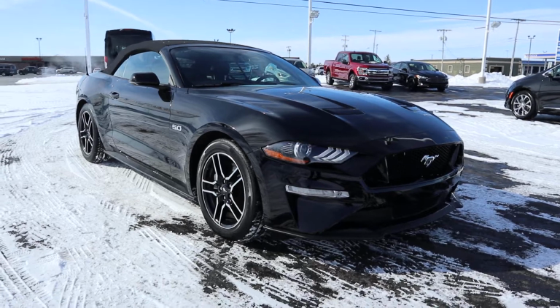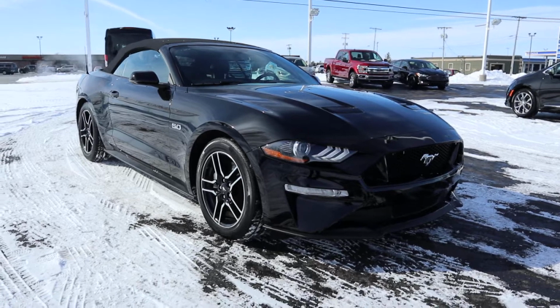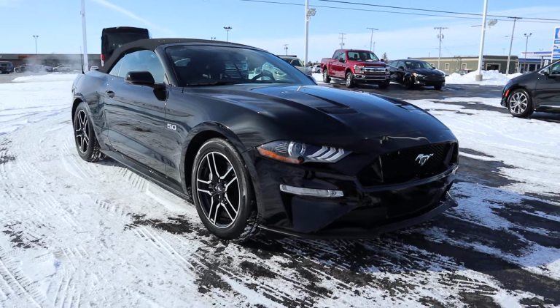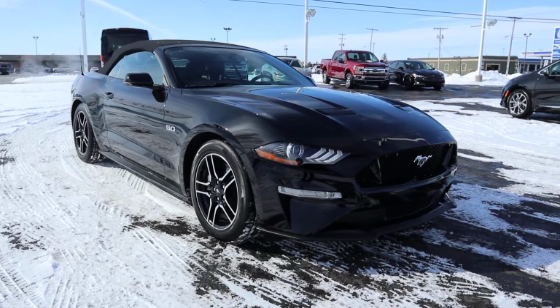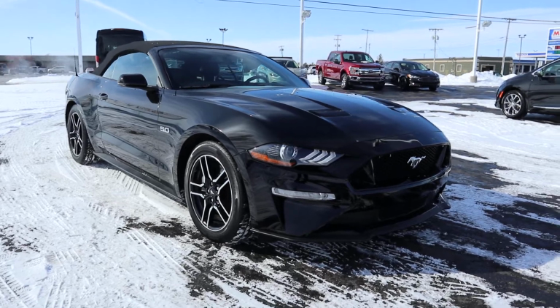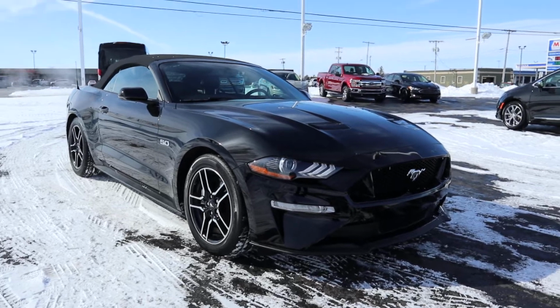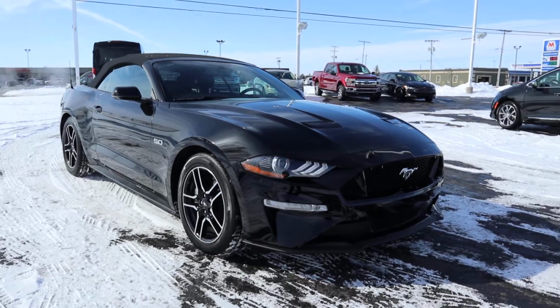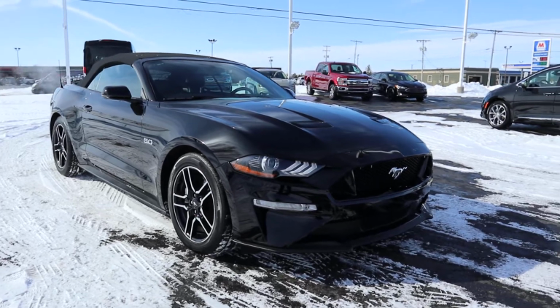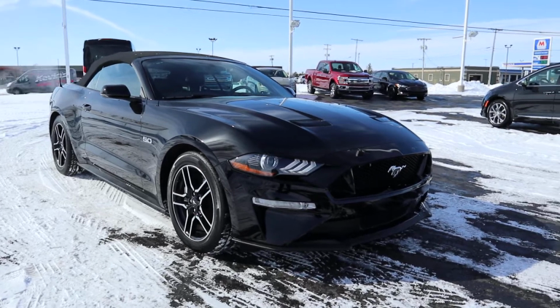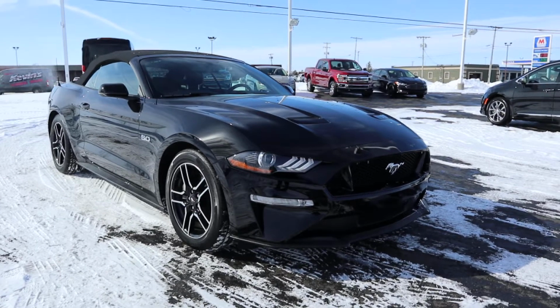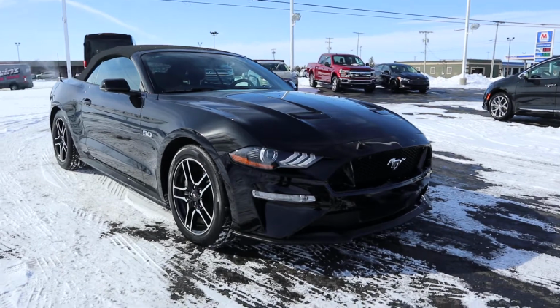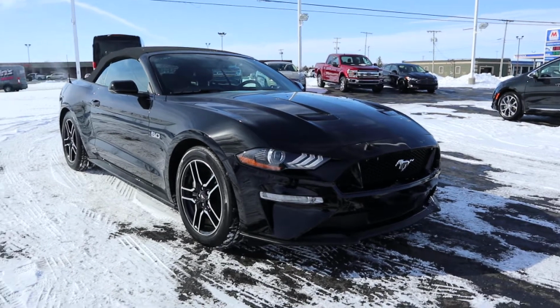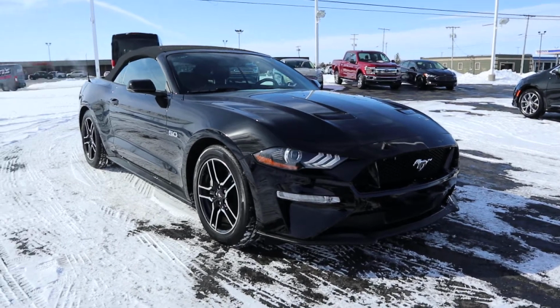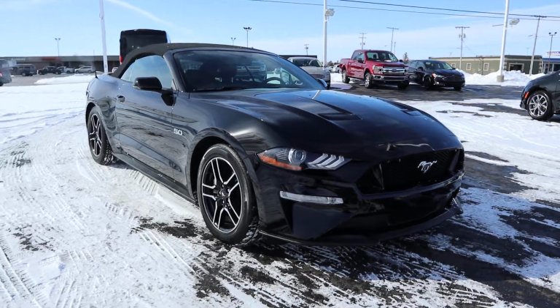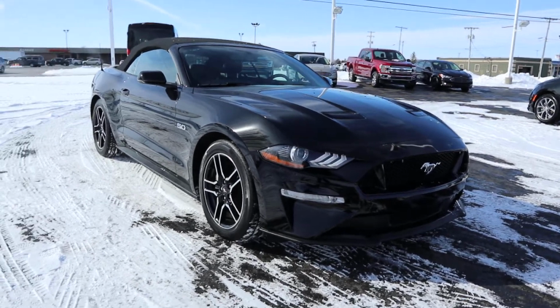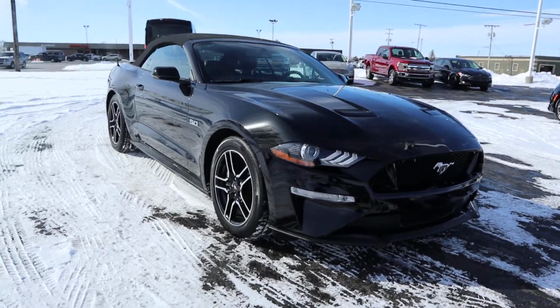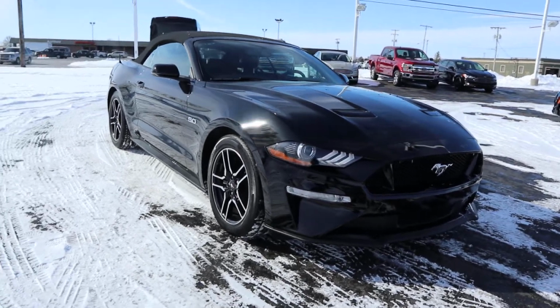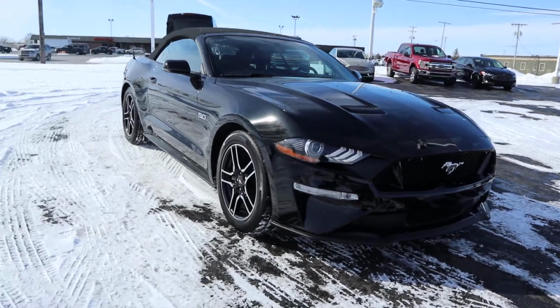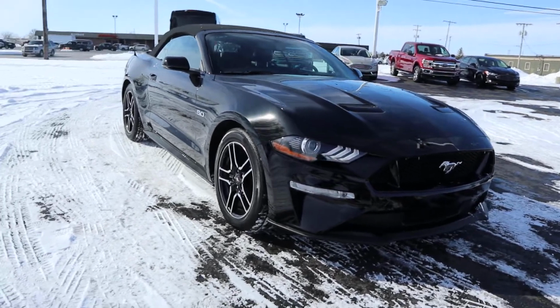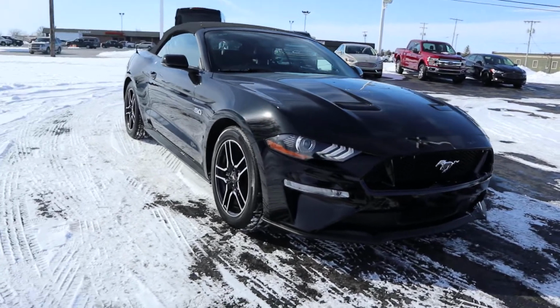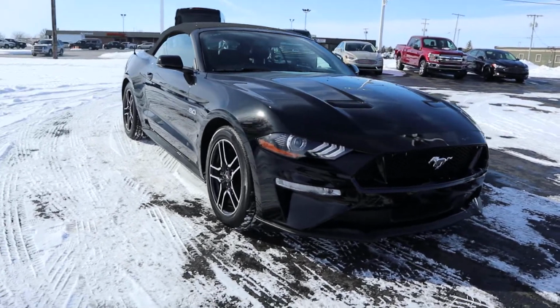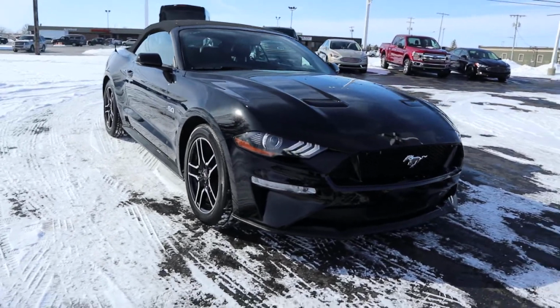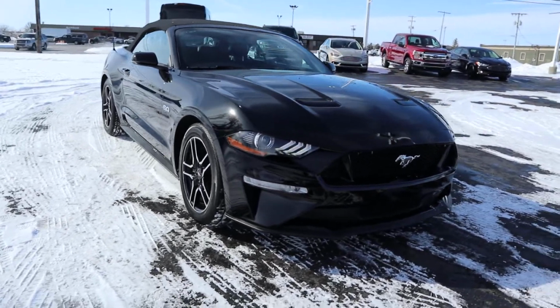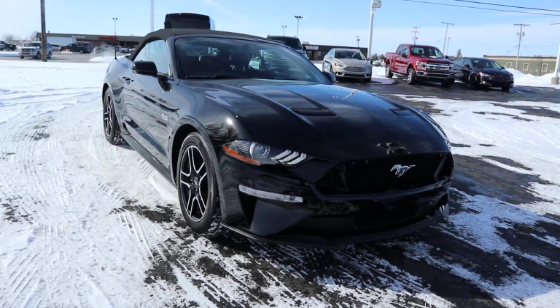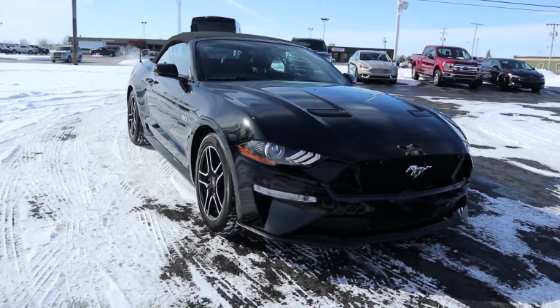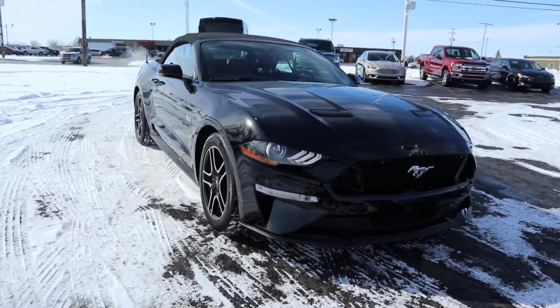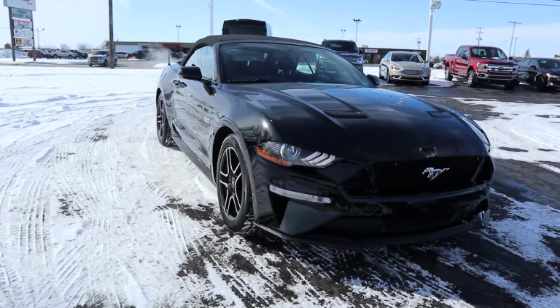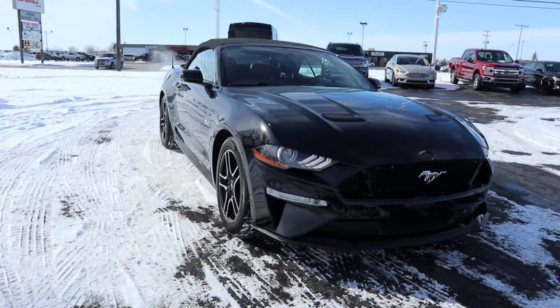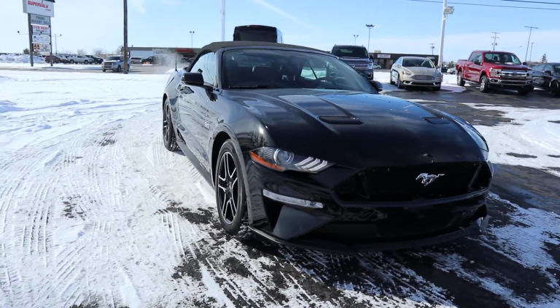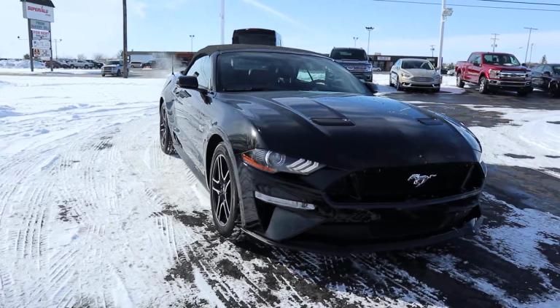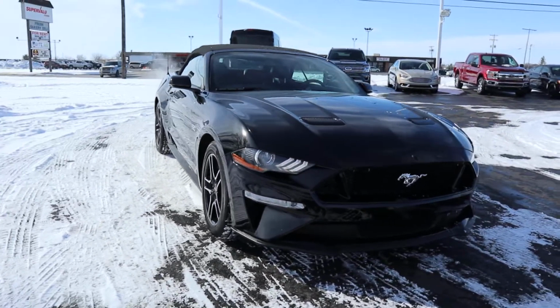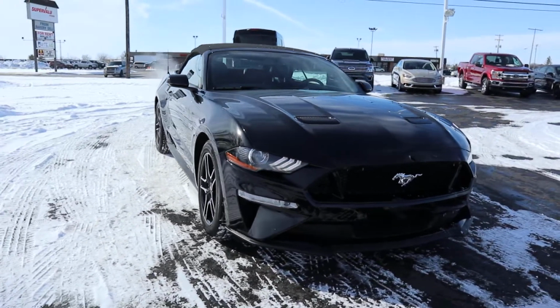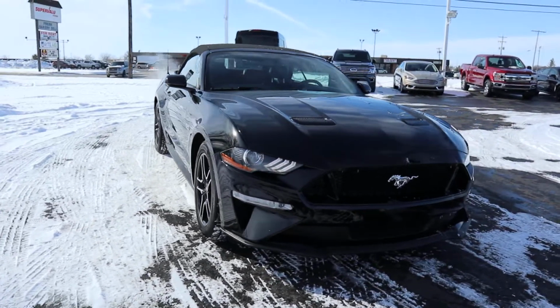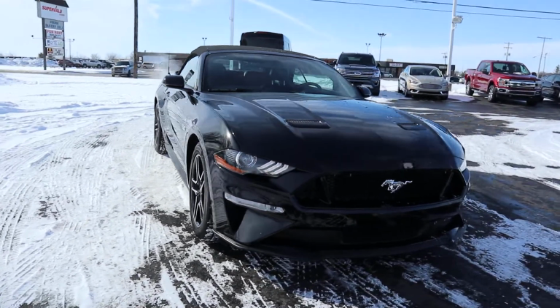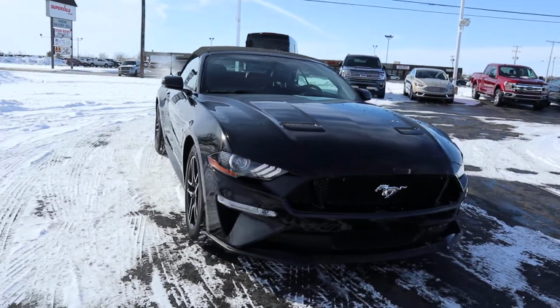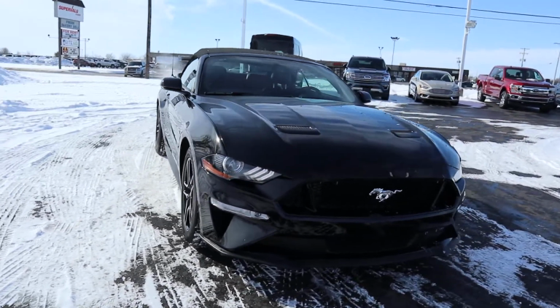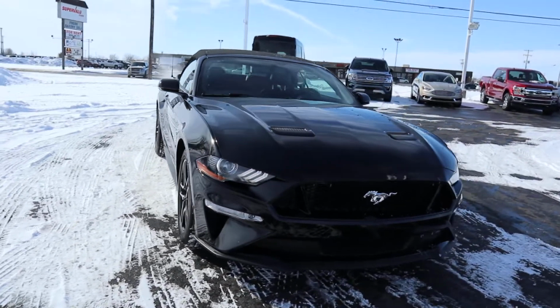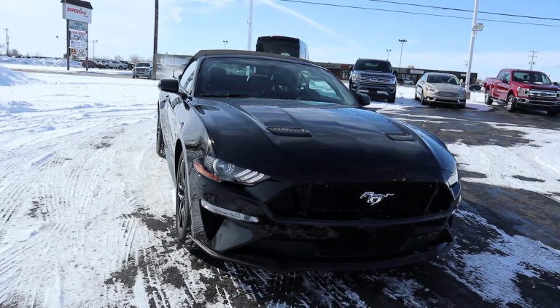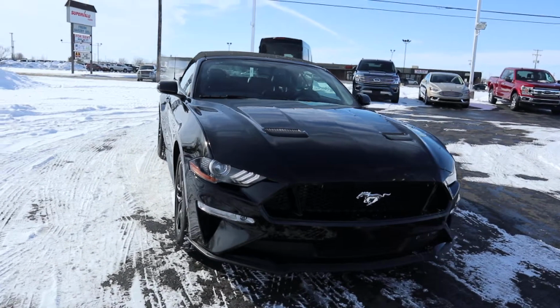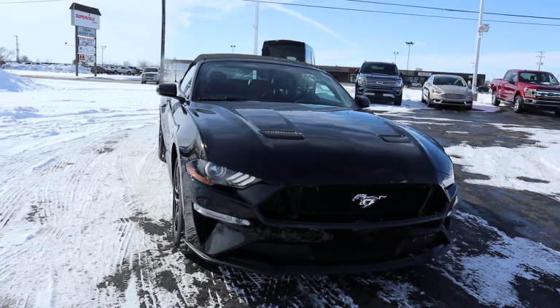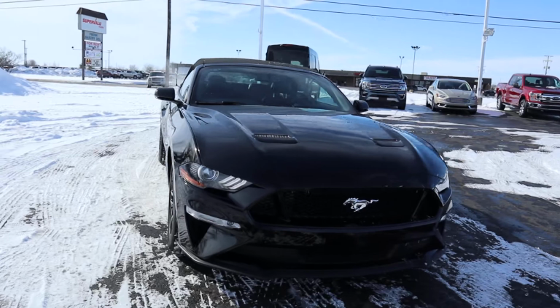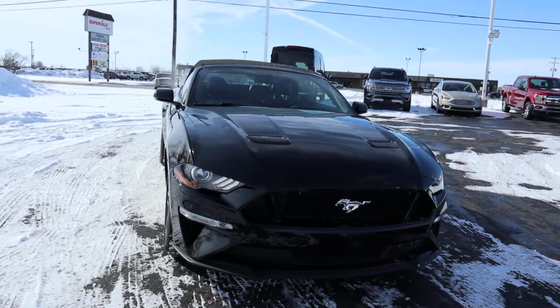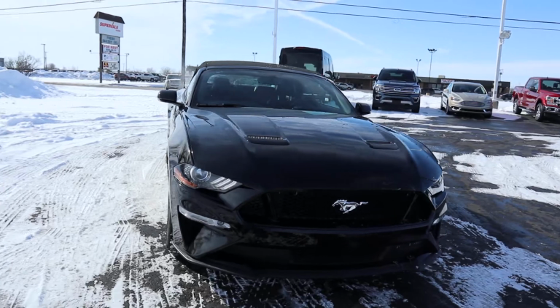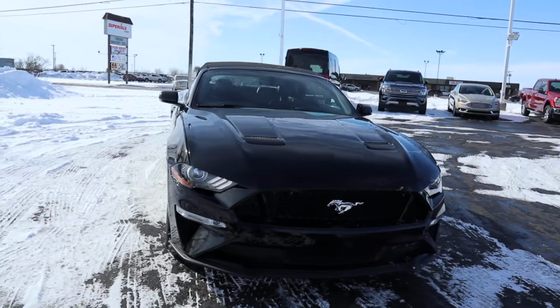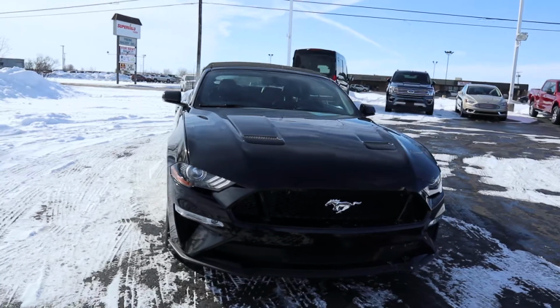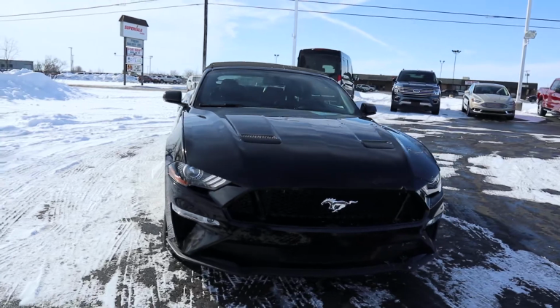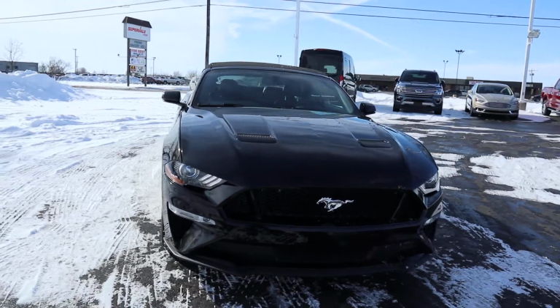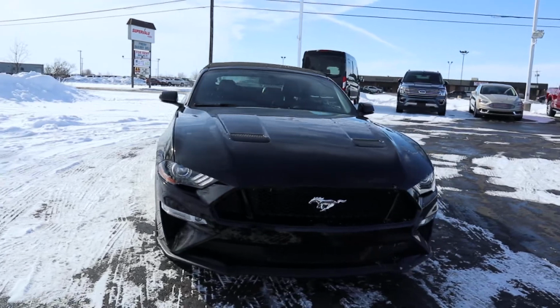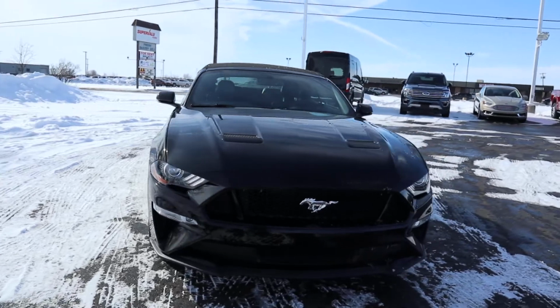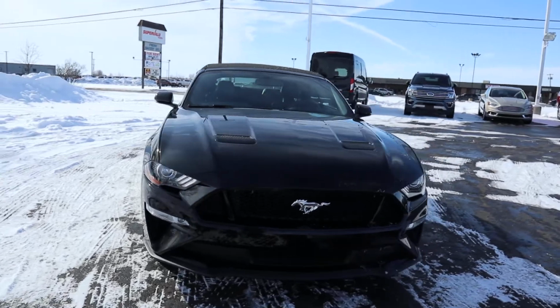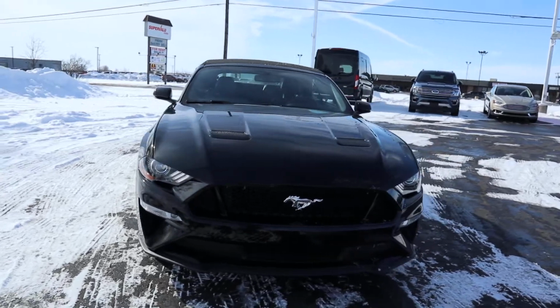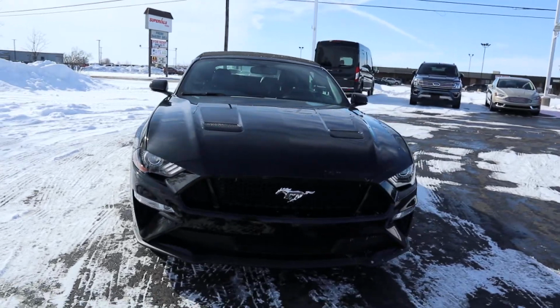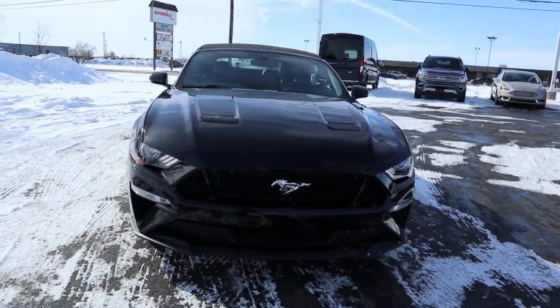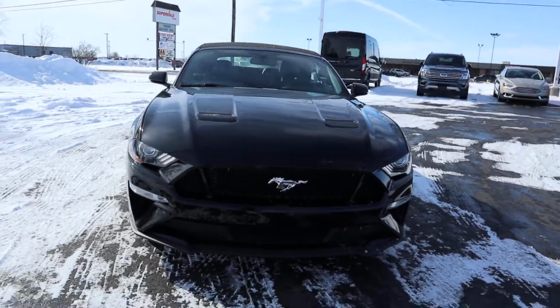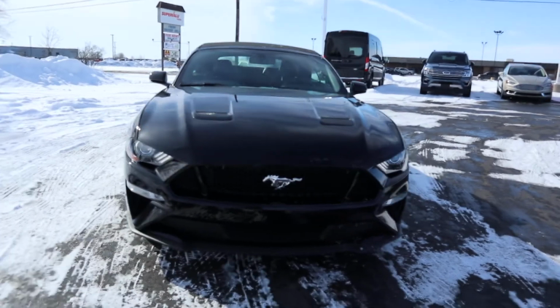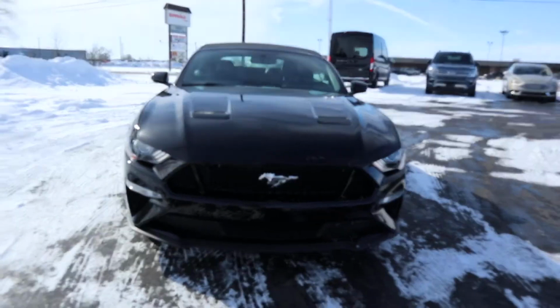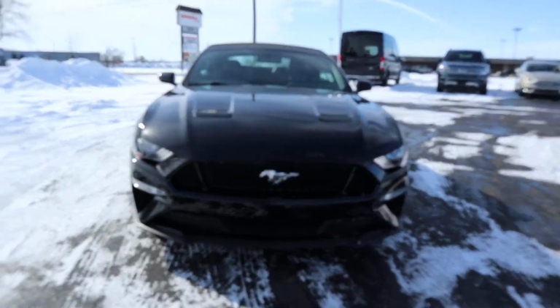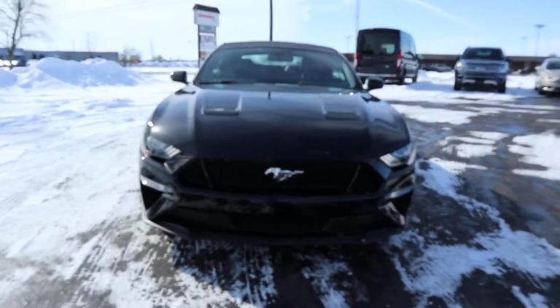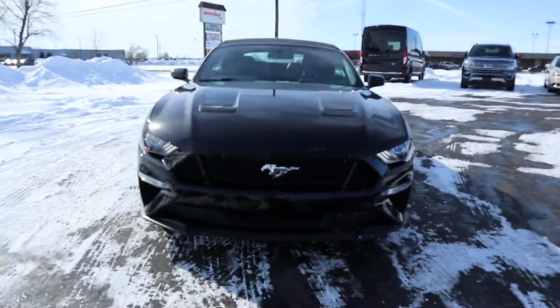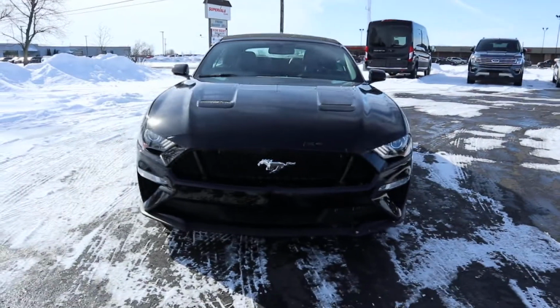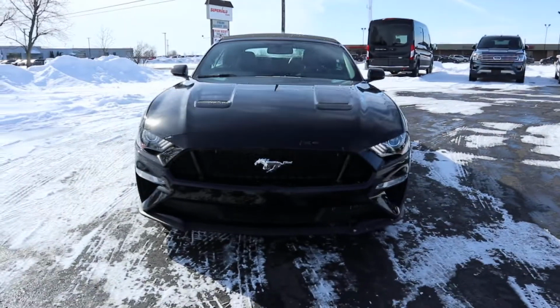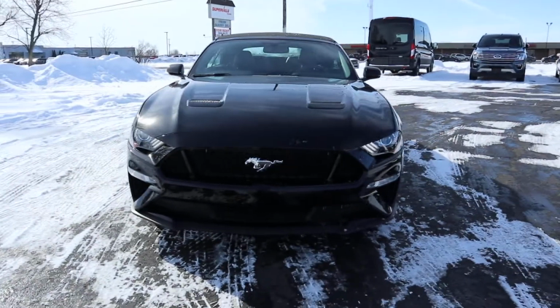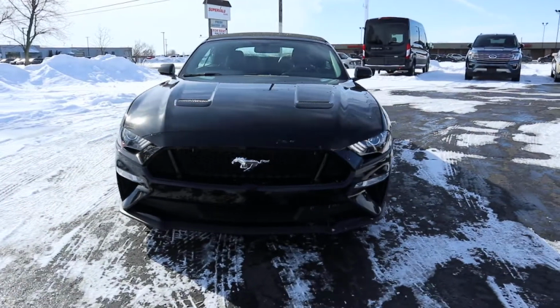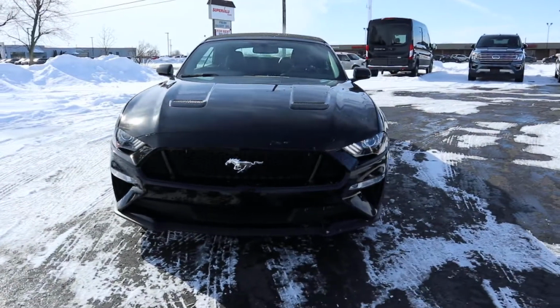Angel here with Terry Hendricks Ford, gonna take you on a quick walk around of this 2020 Ford Mustang GT convertible.